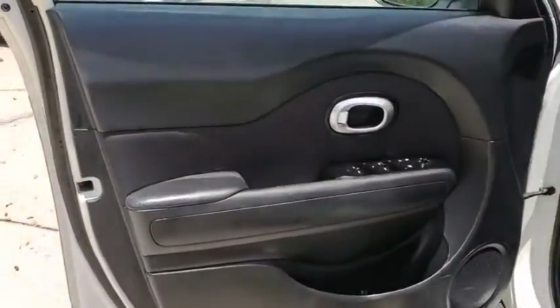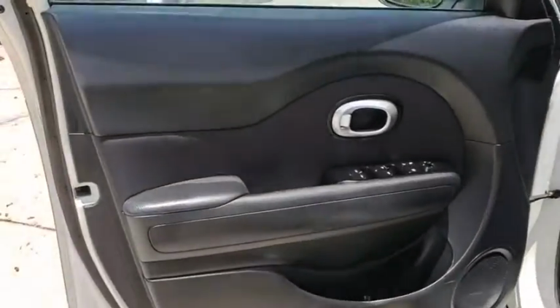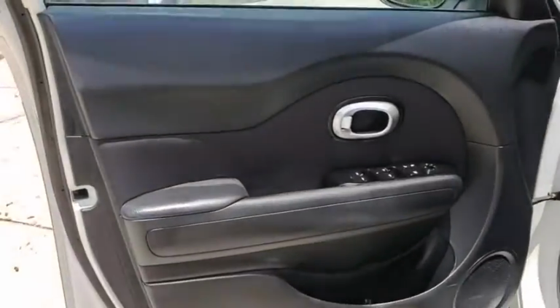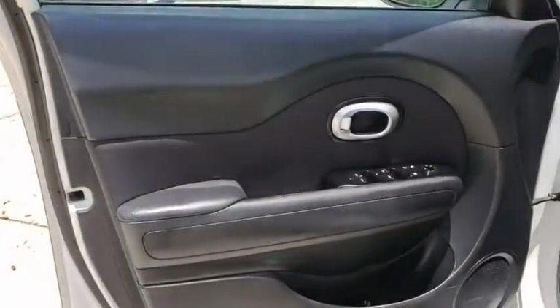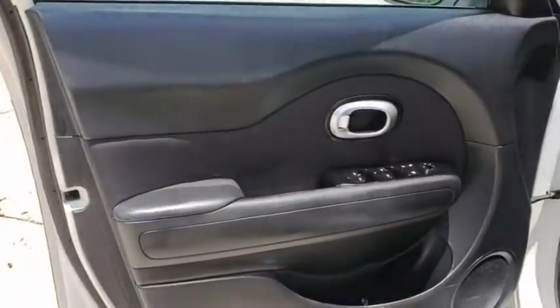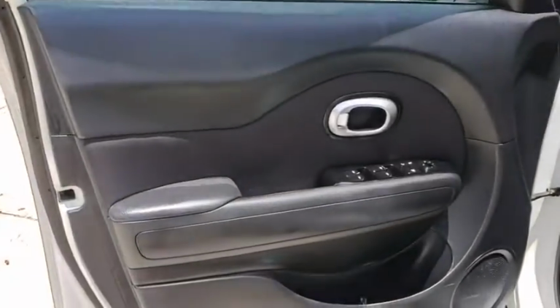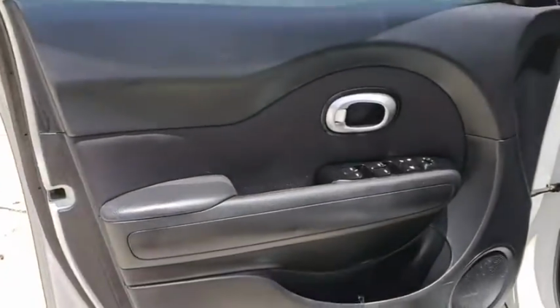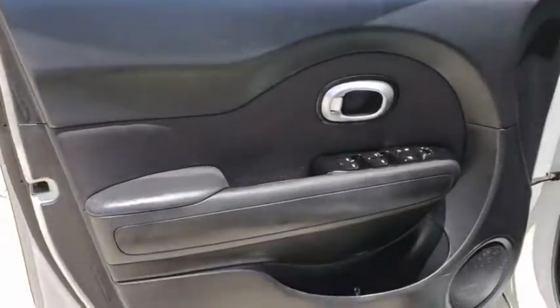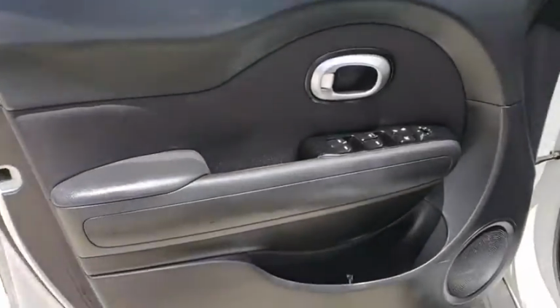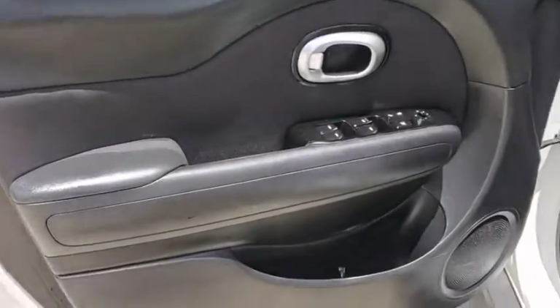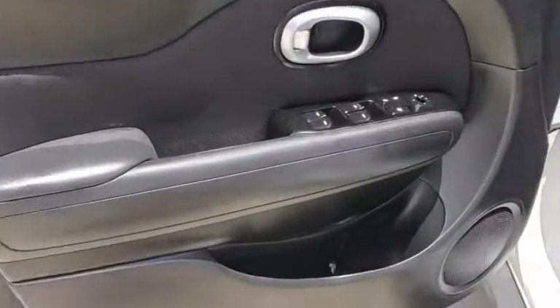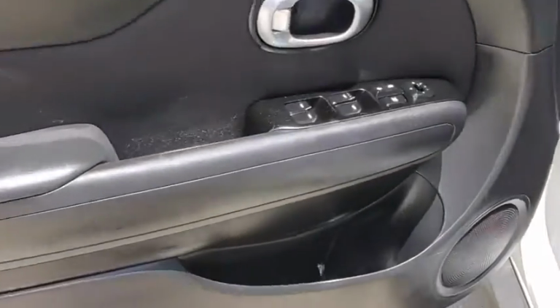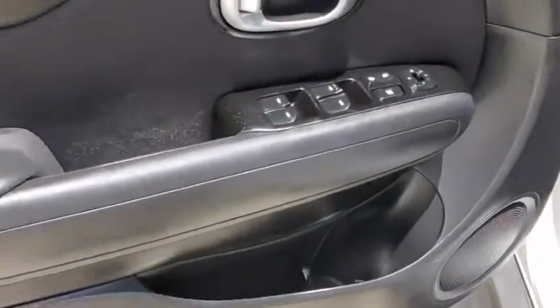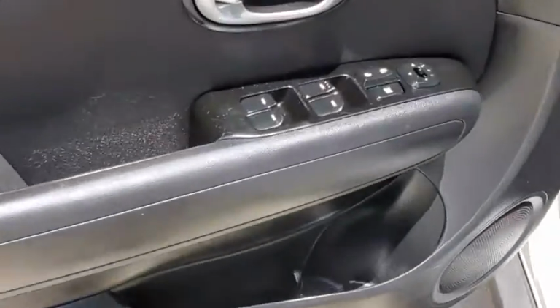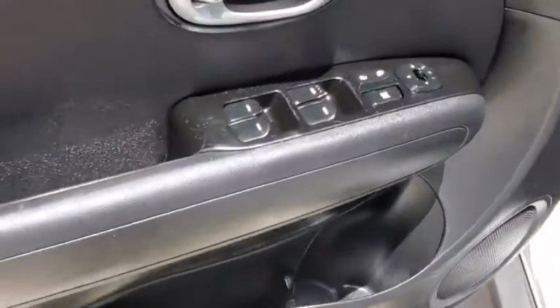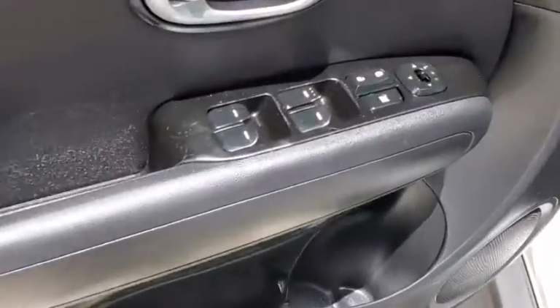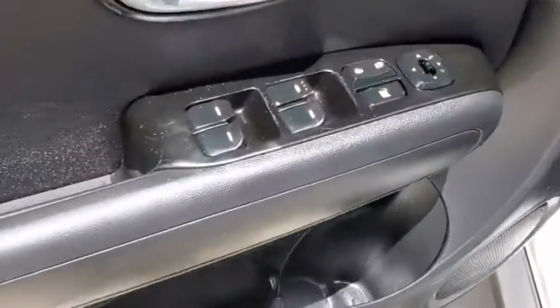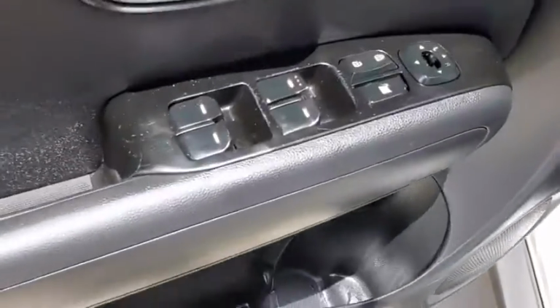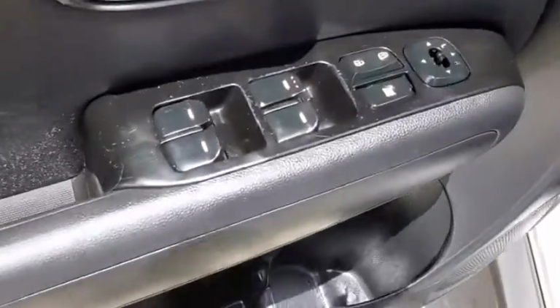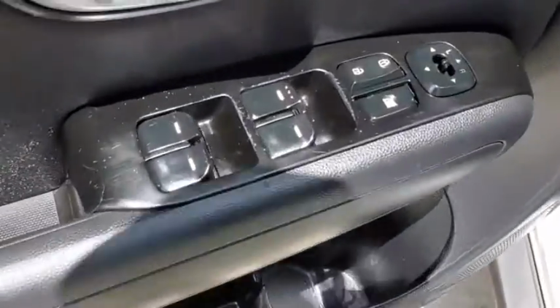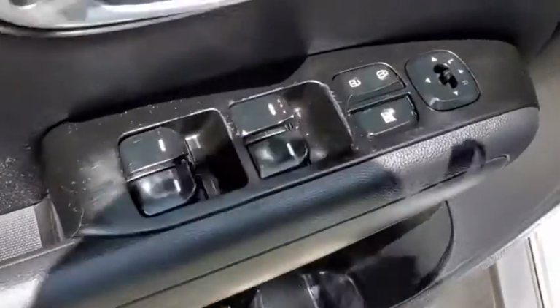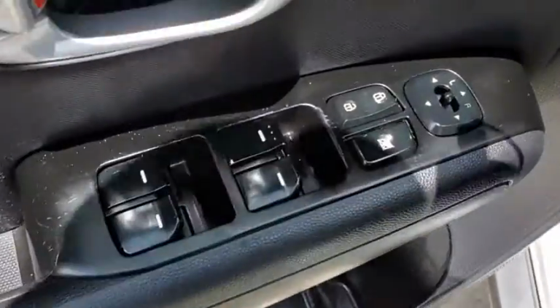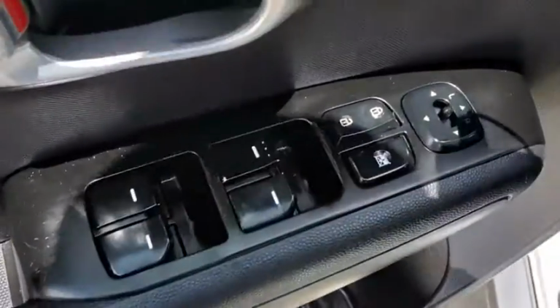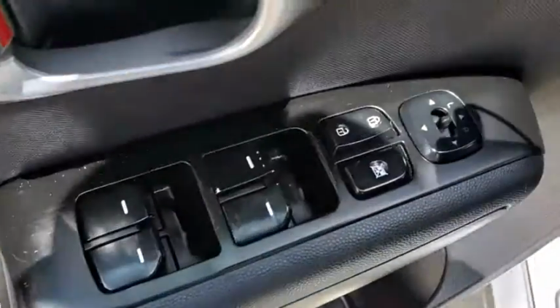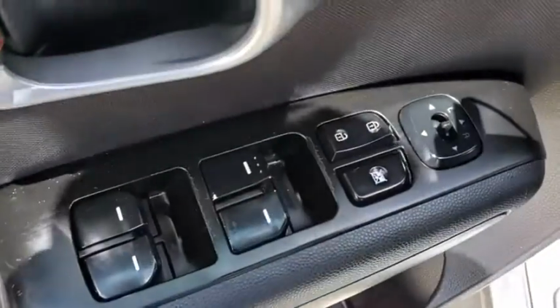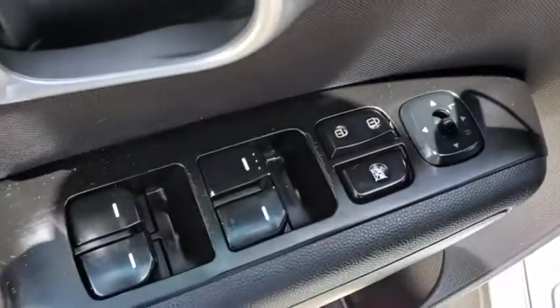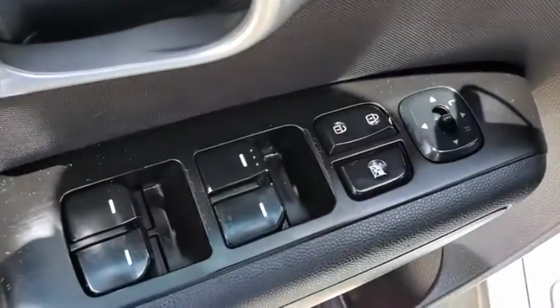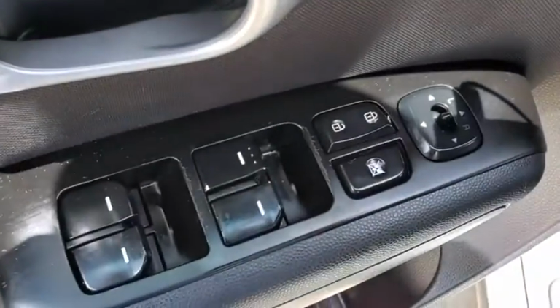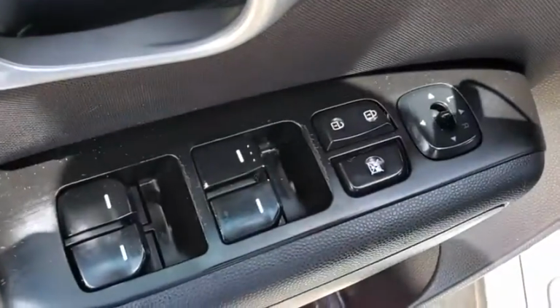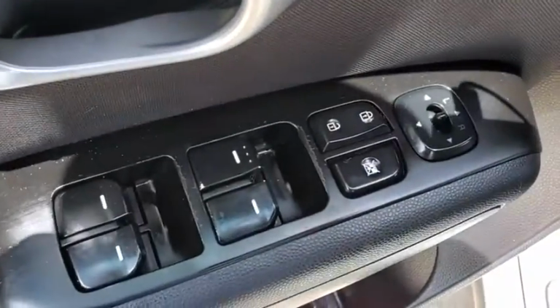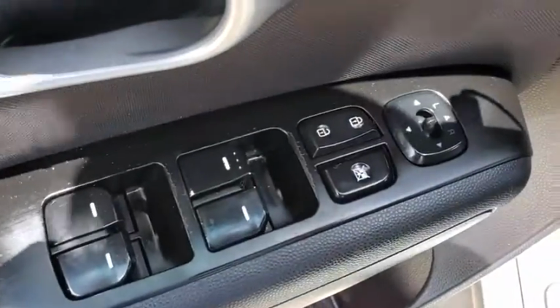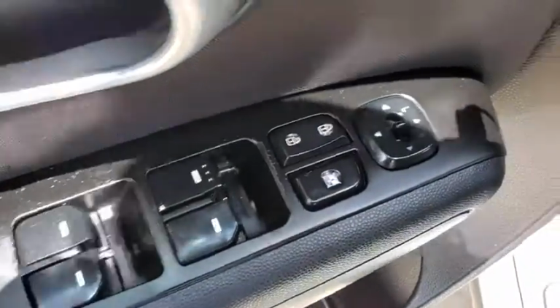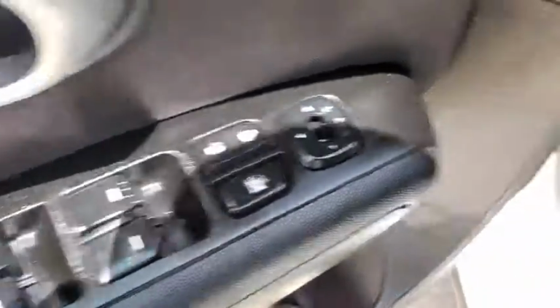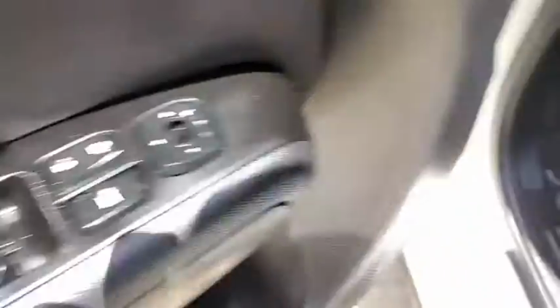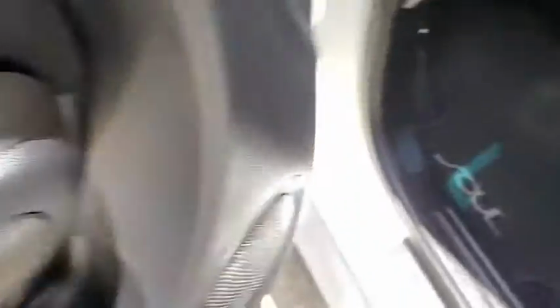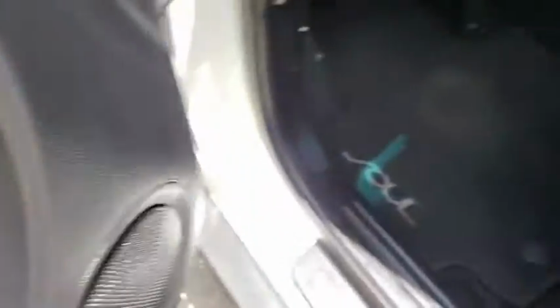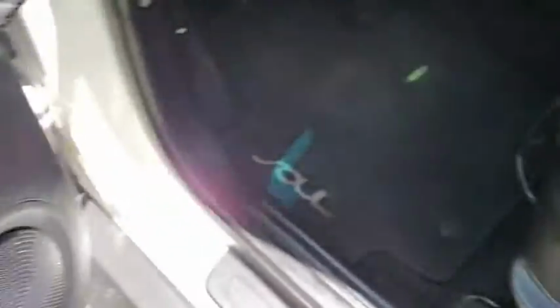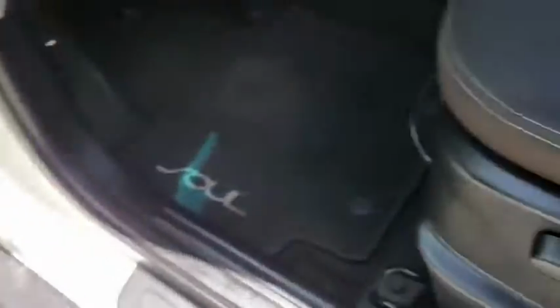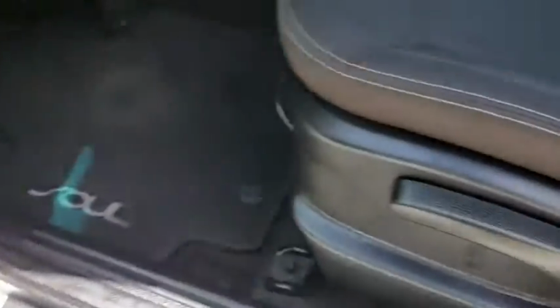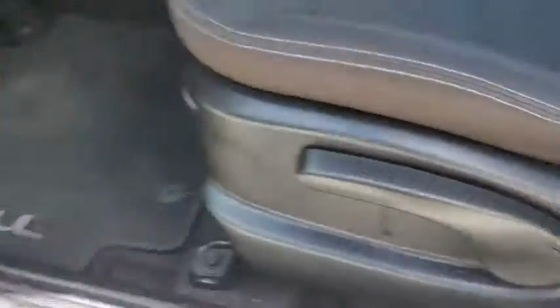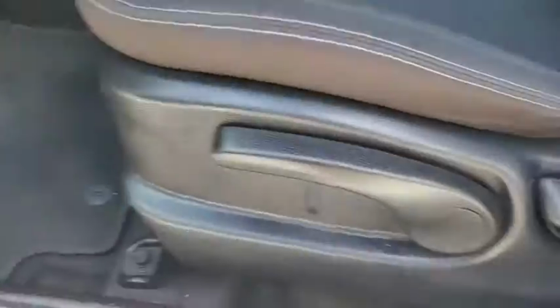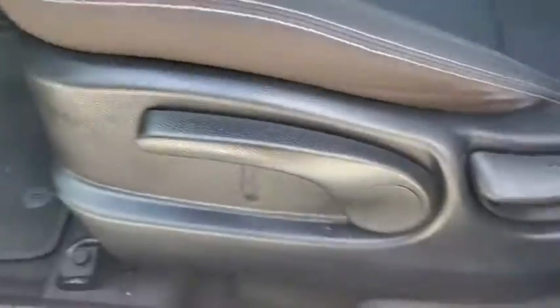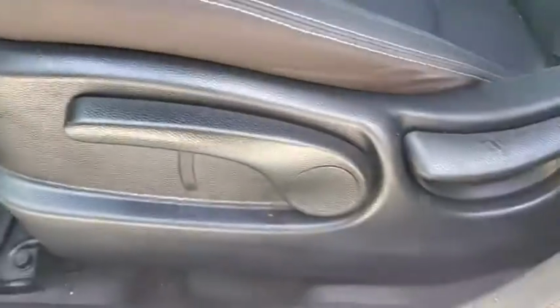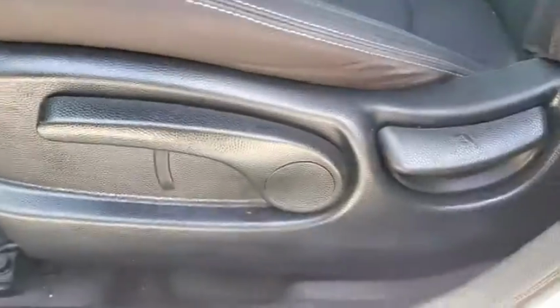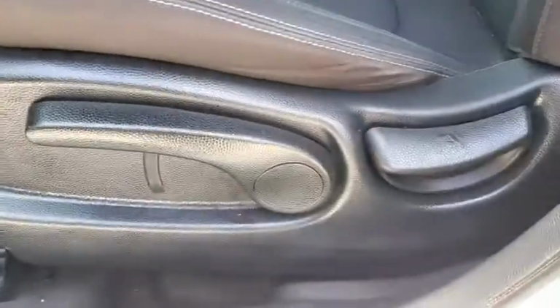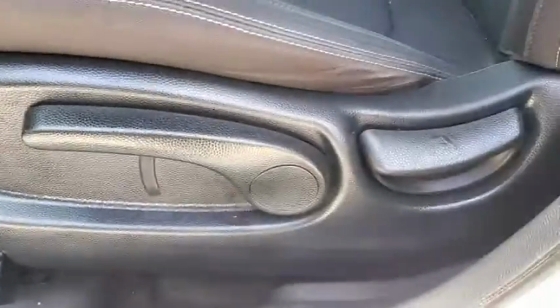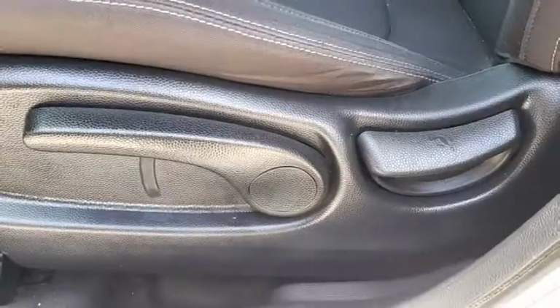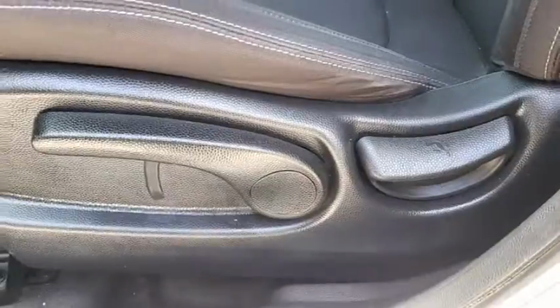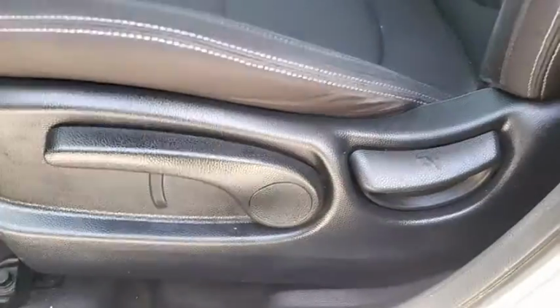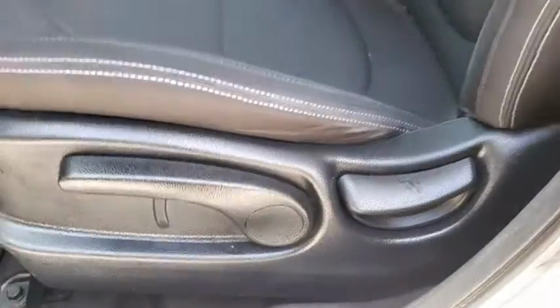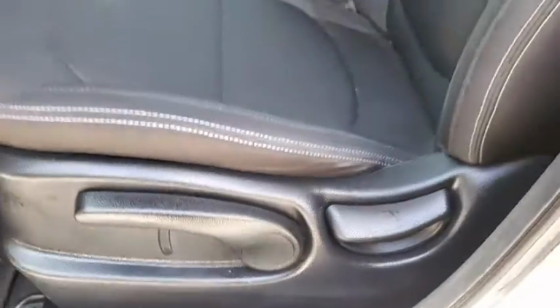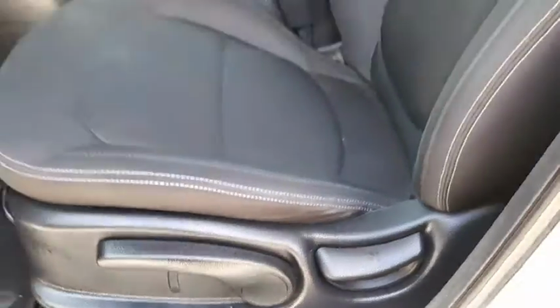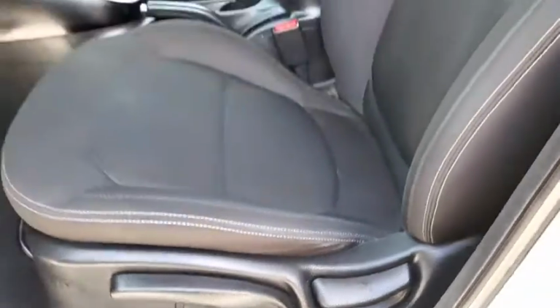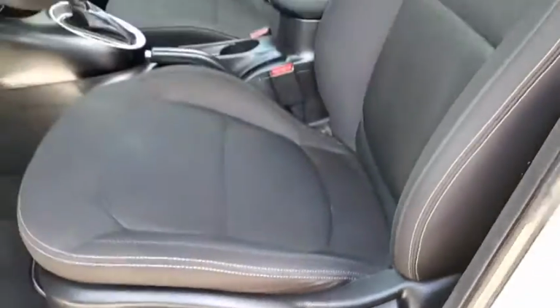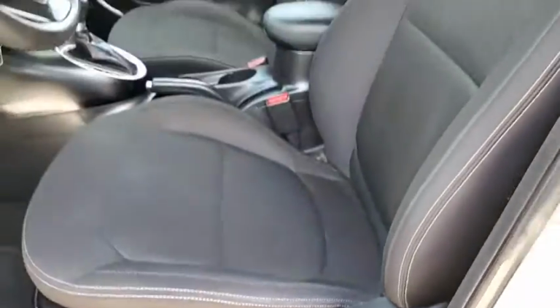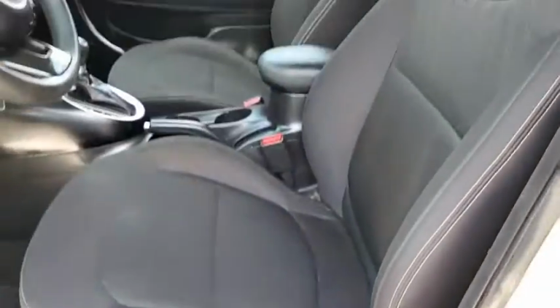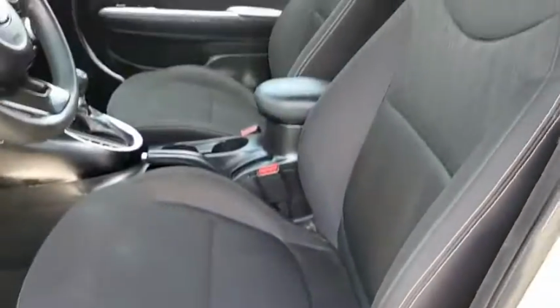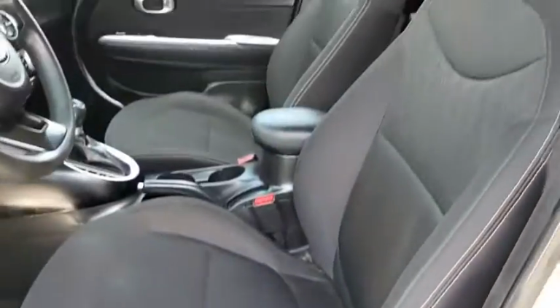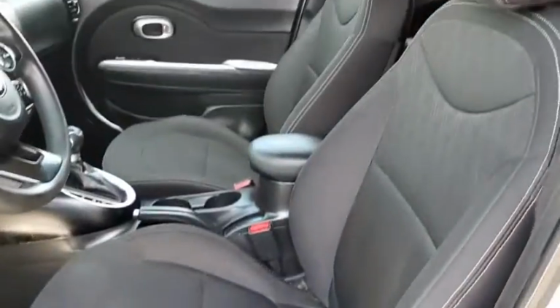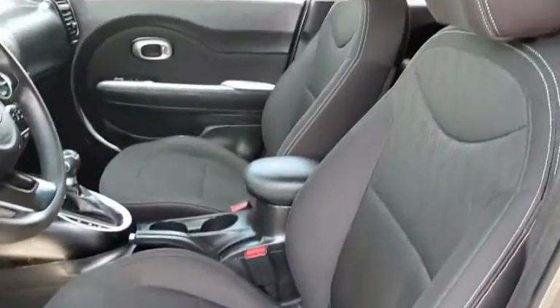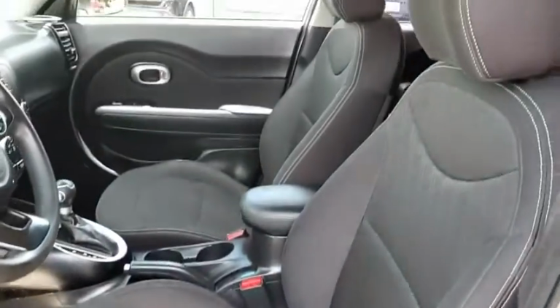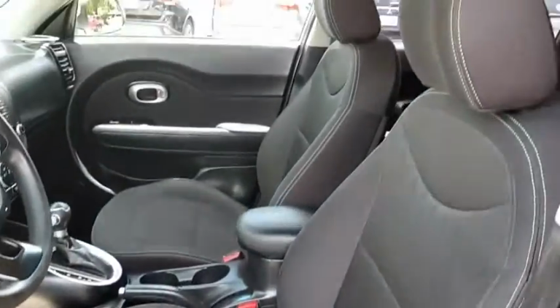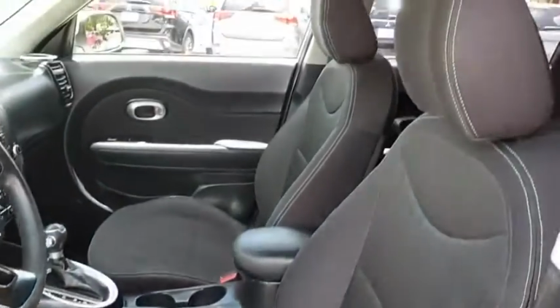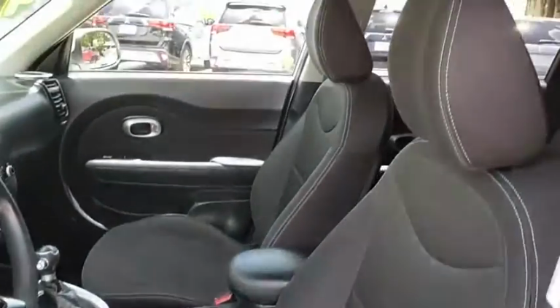Carpeted floor mats, overhead console, tachometer, driver vanity mirror, rear window wiper, front reading lamp.